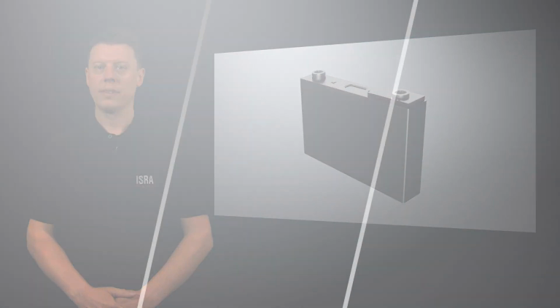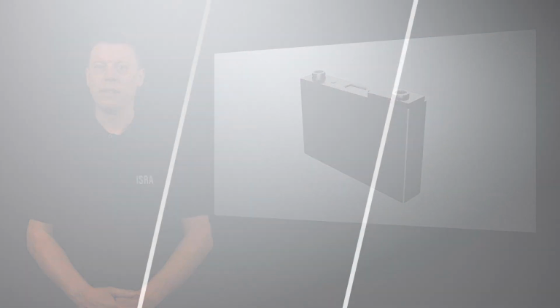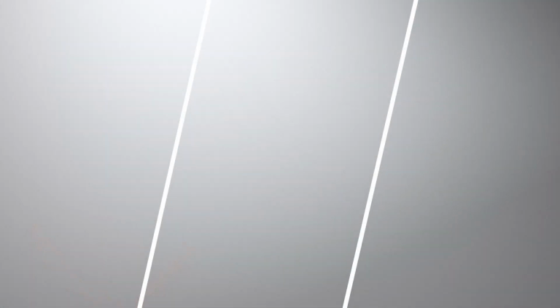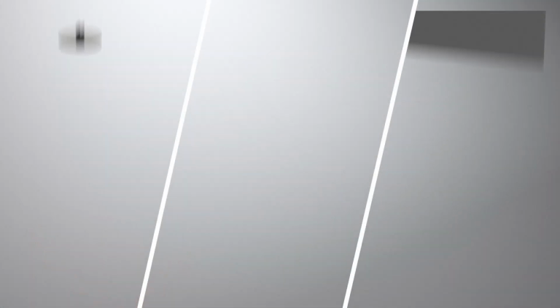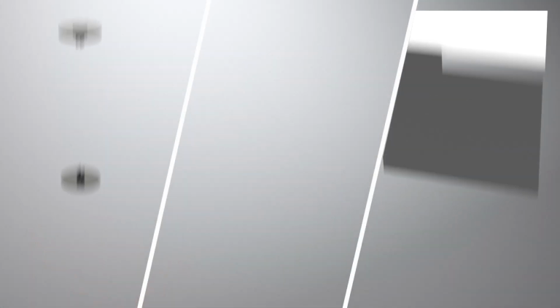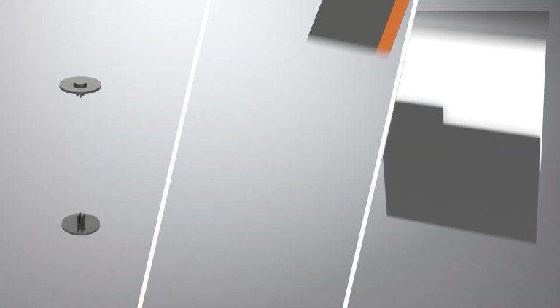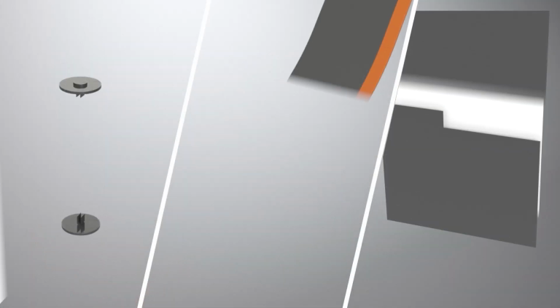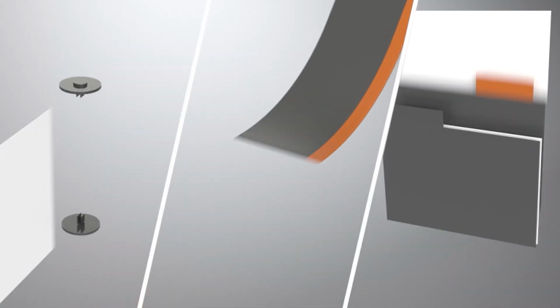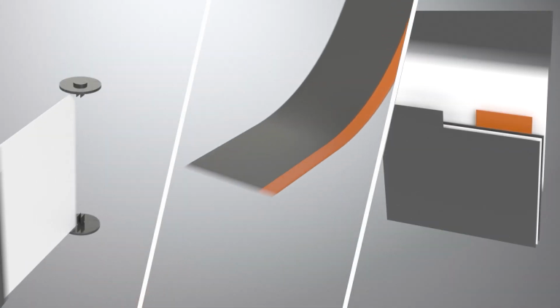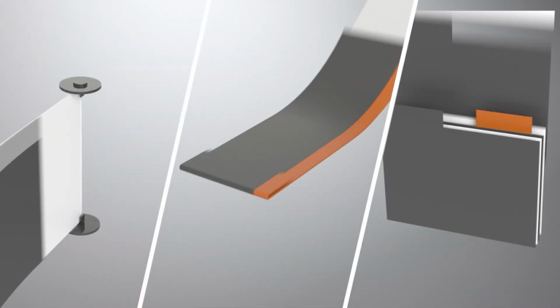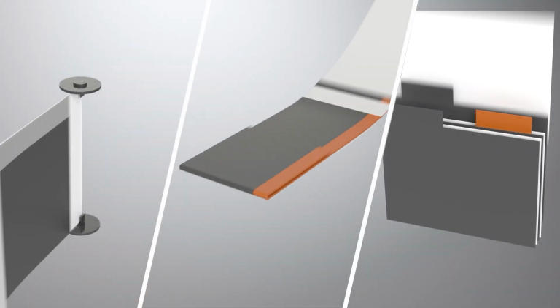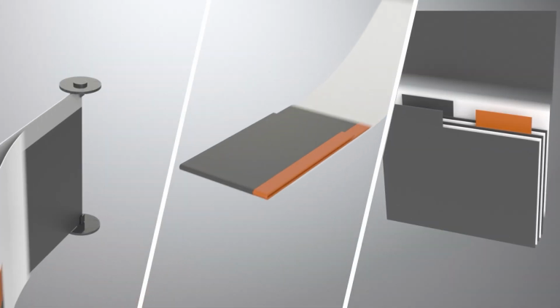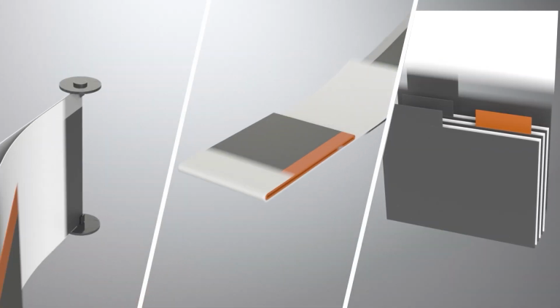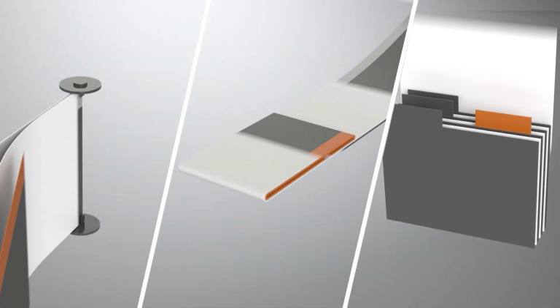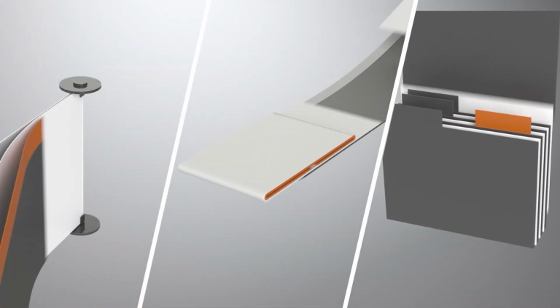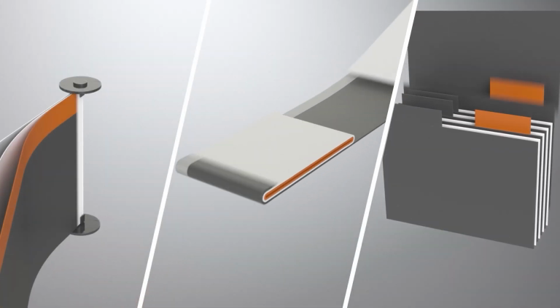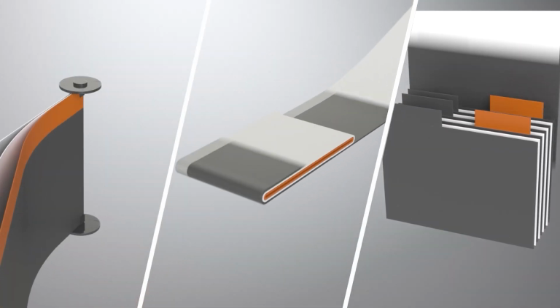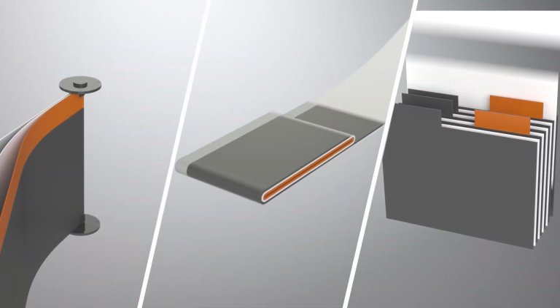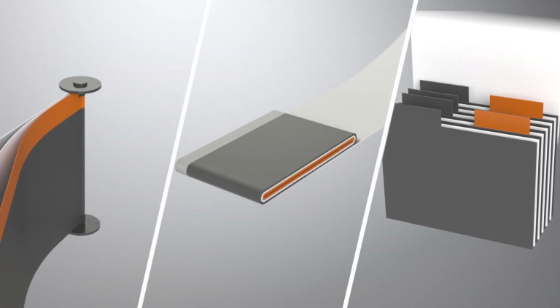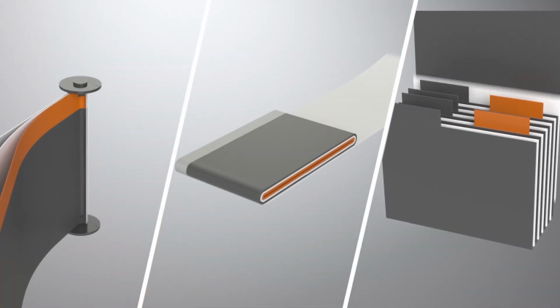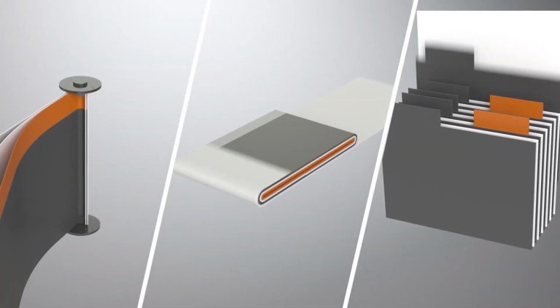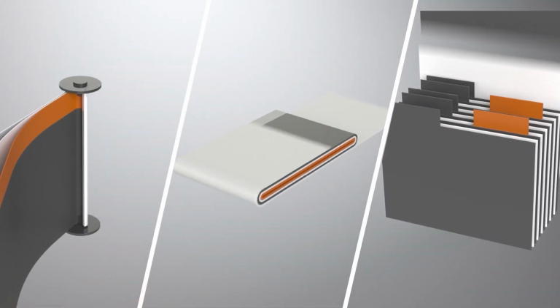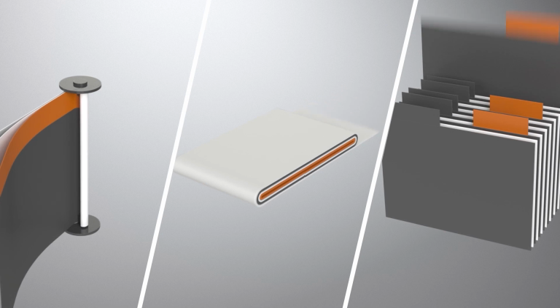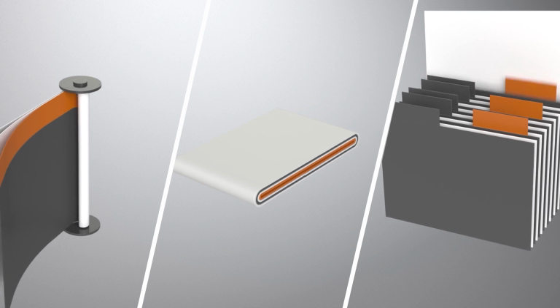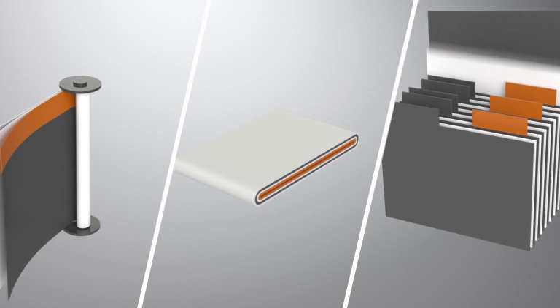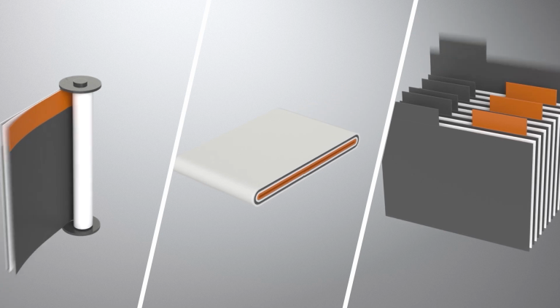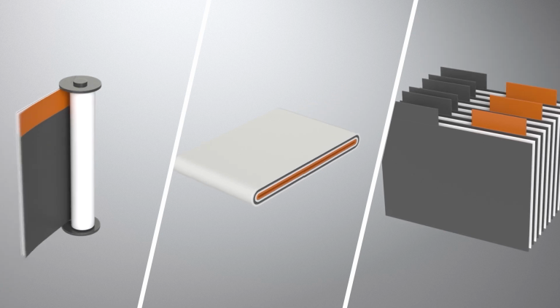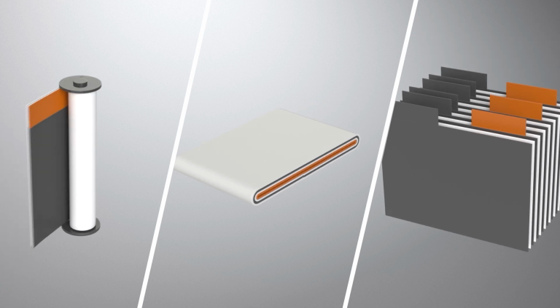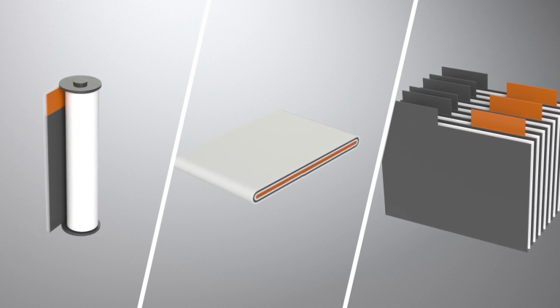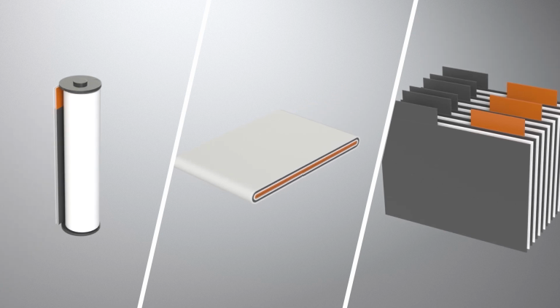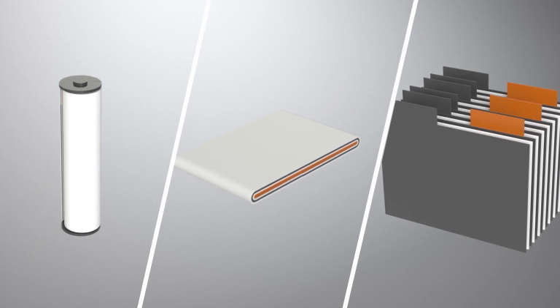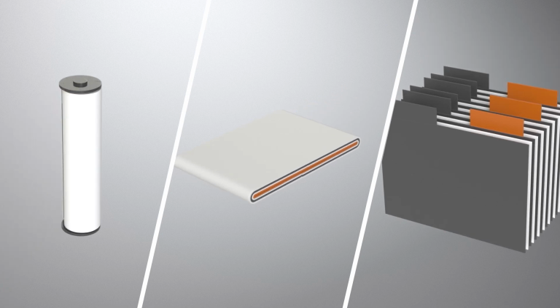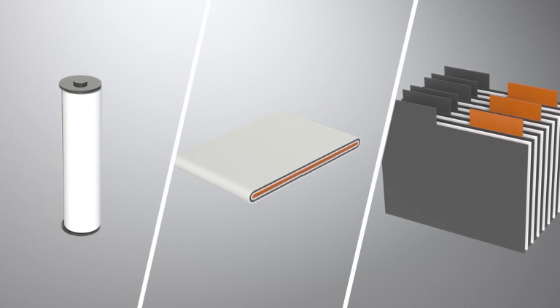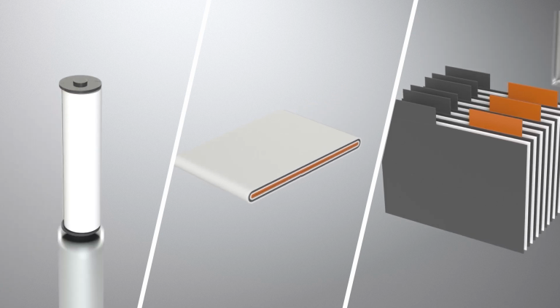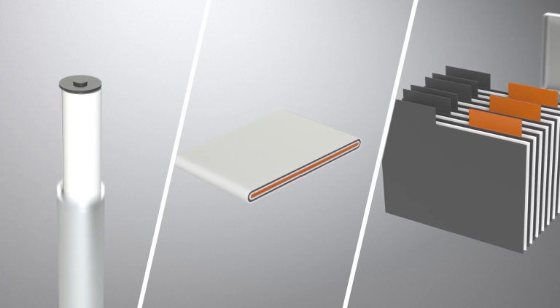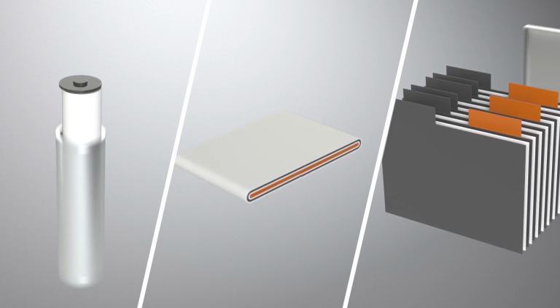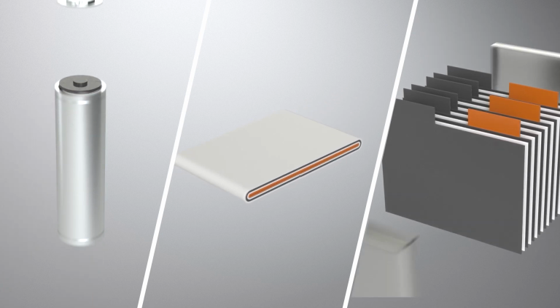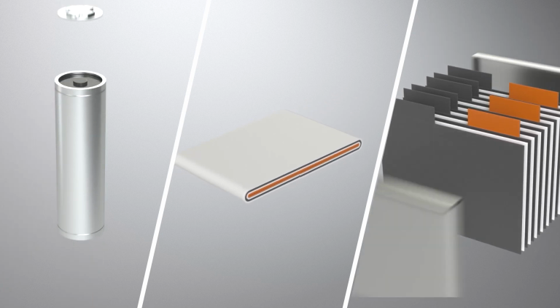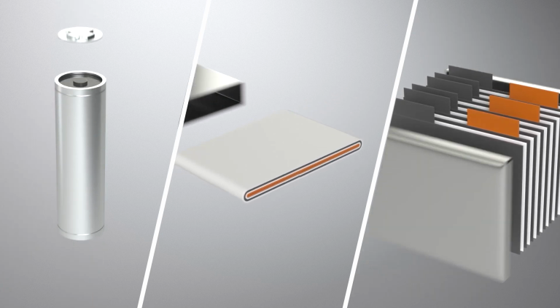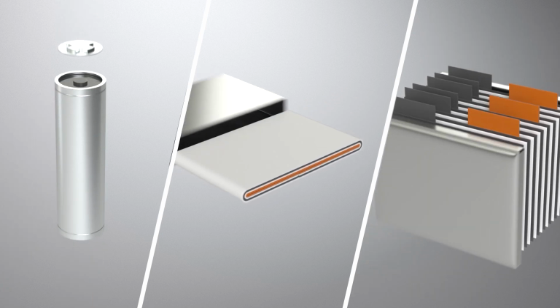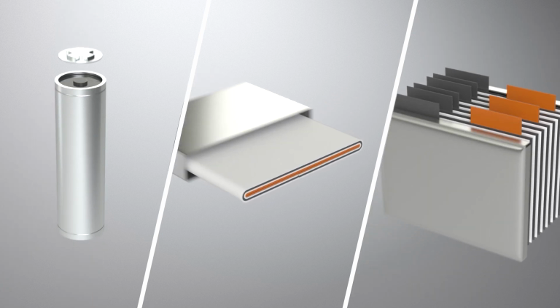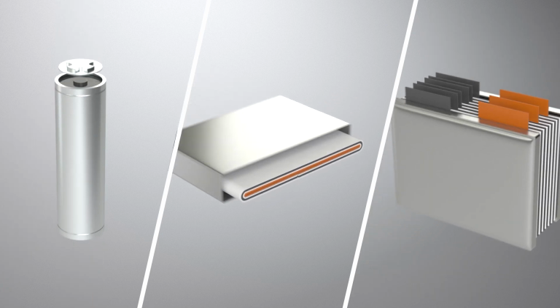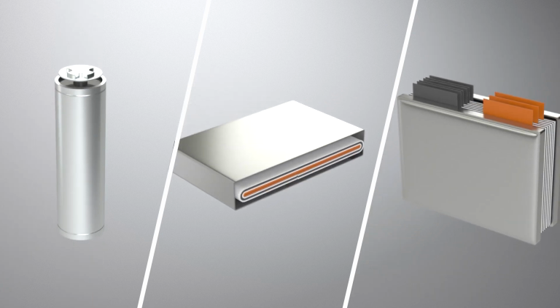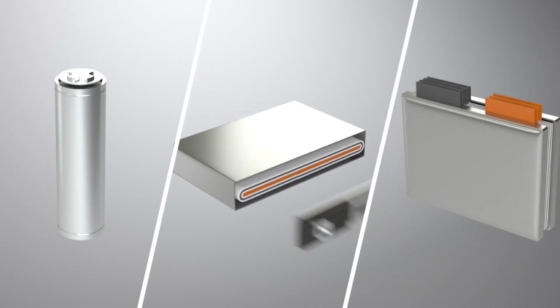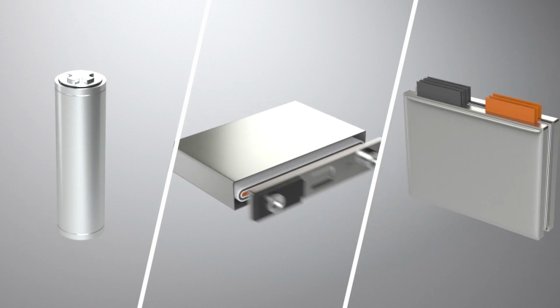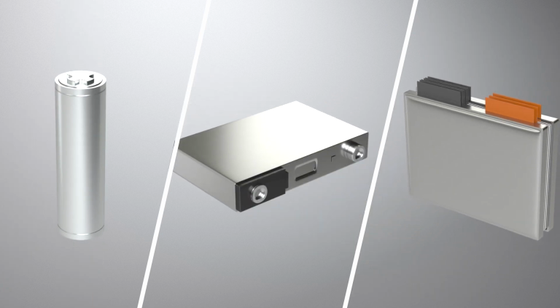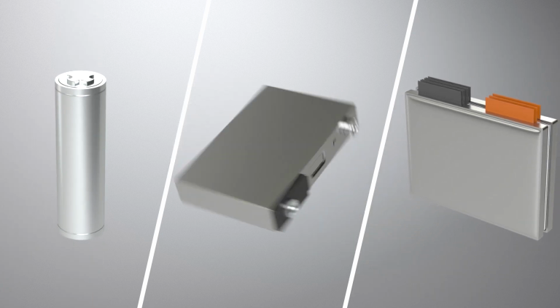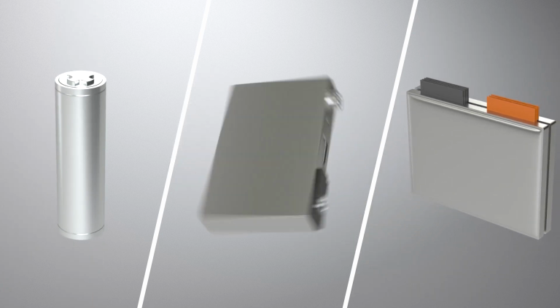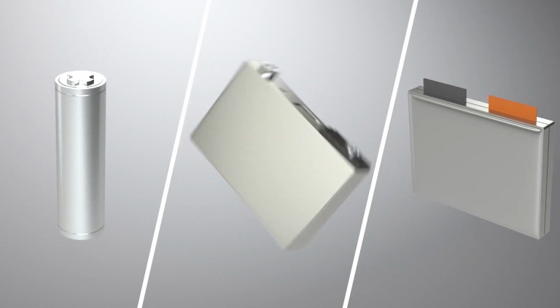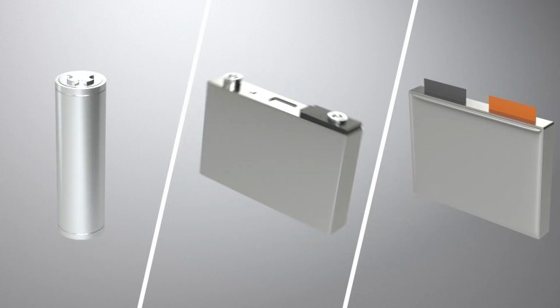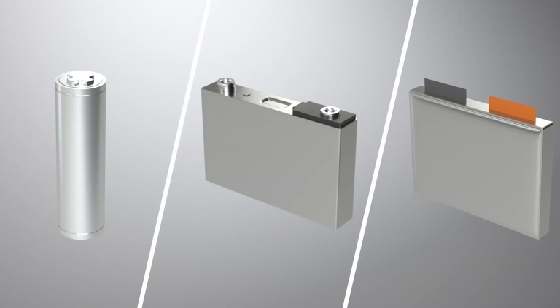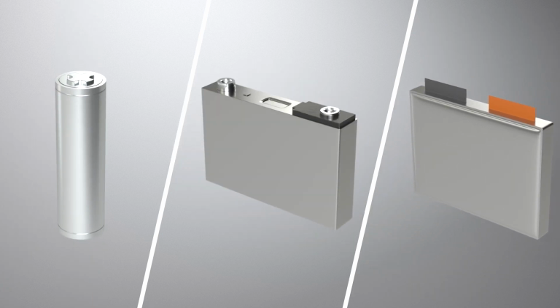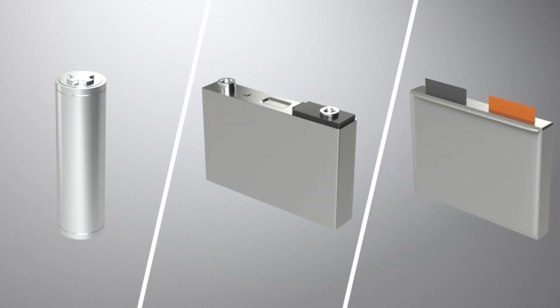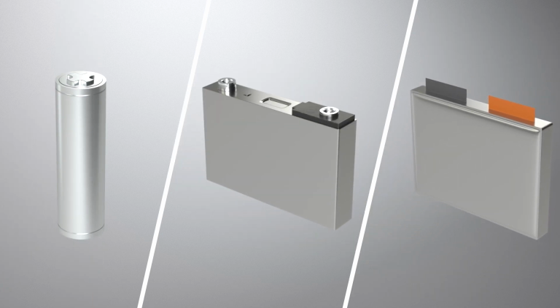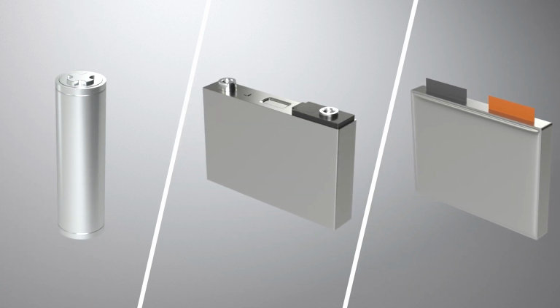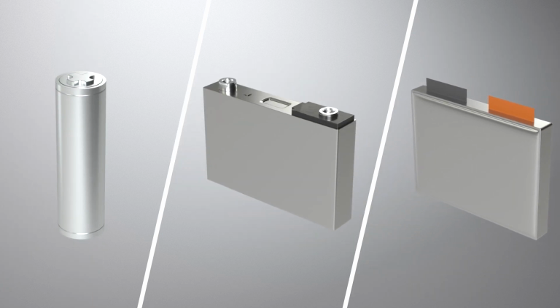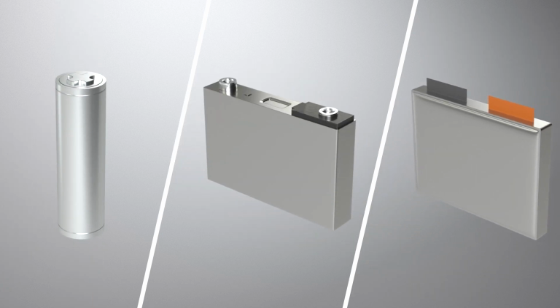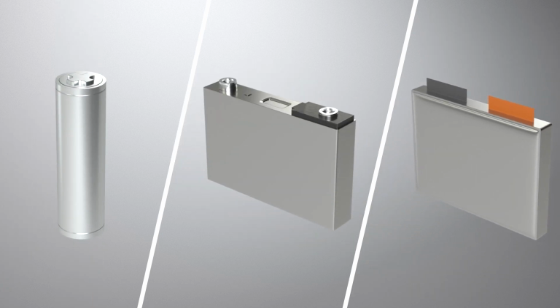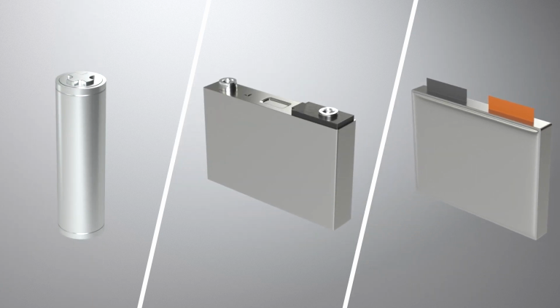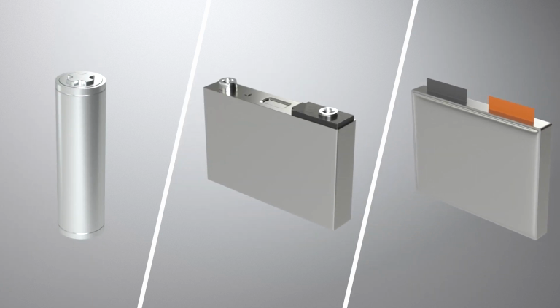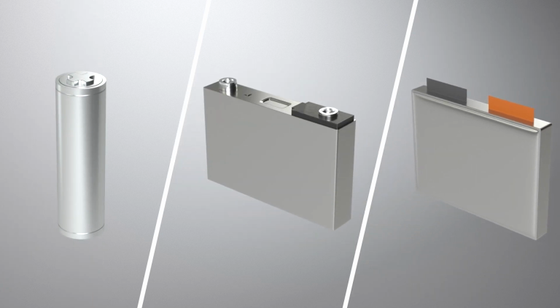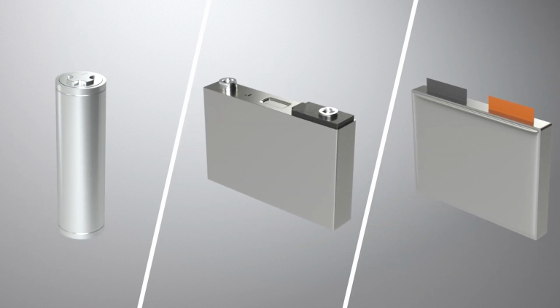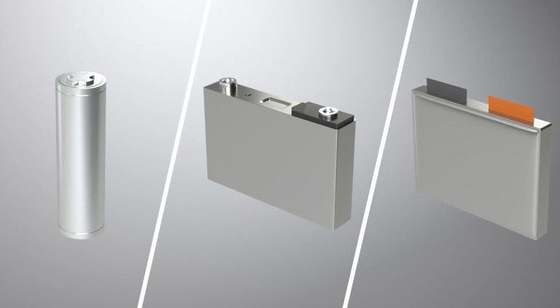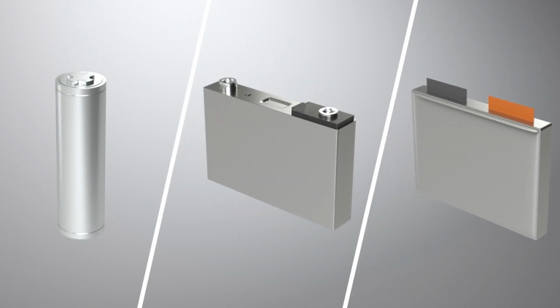High-performance battery cells come in three different designs: pouch cells, cylindrical cells, and prismatic cells.